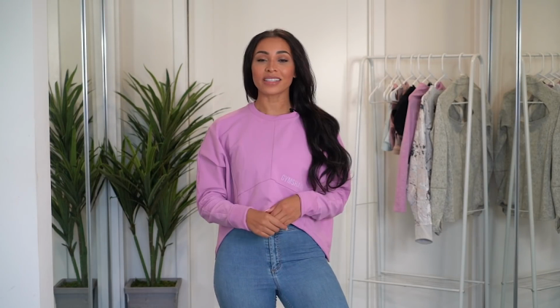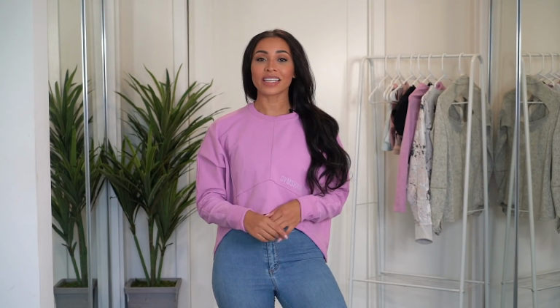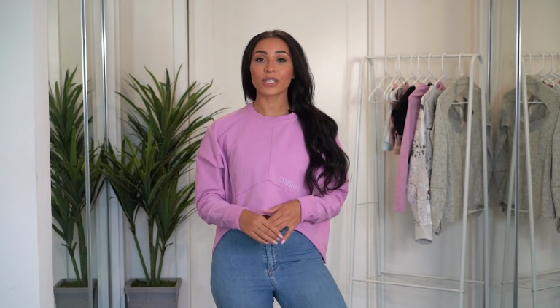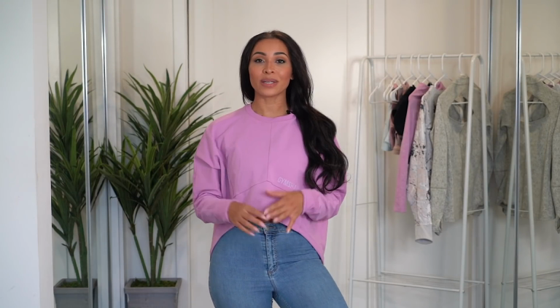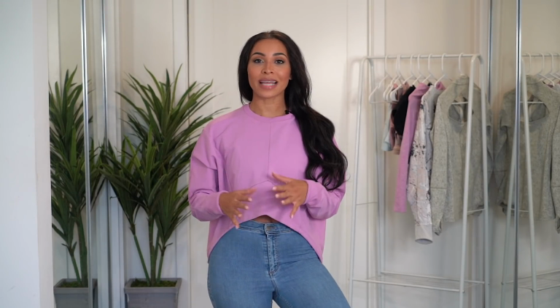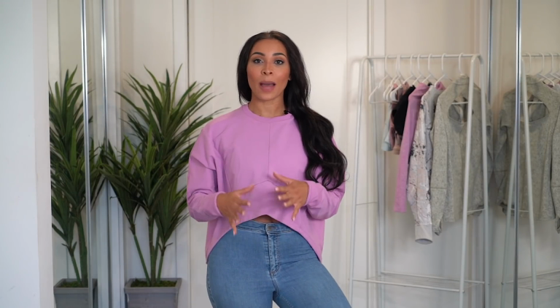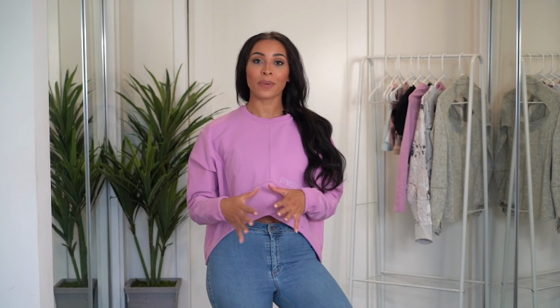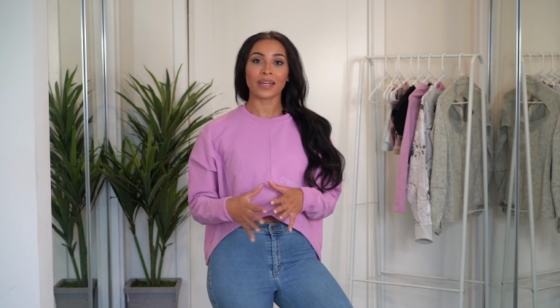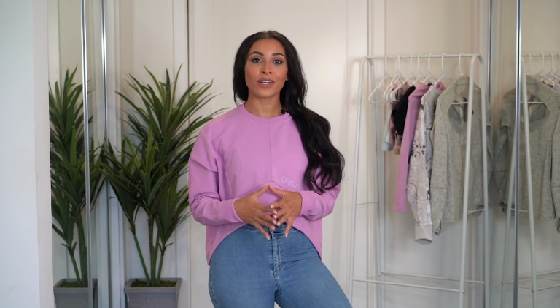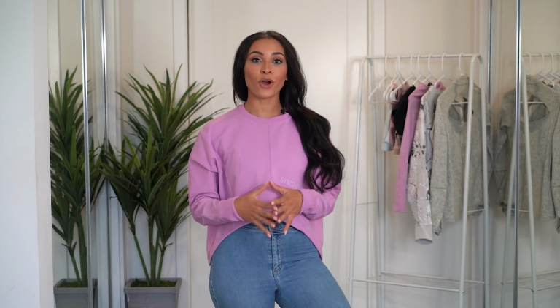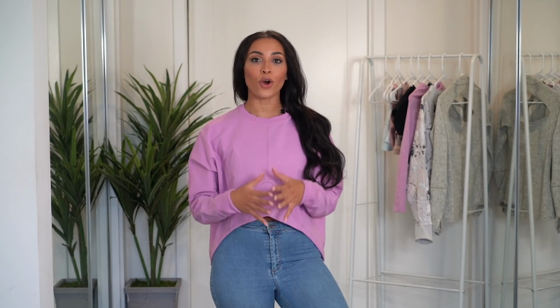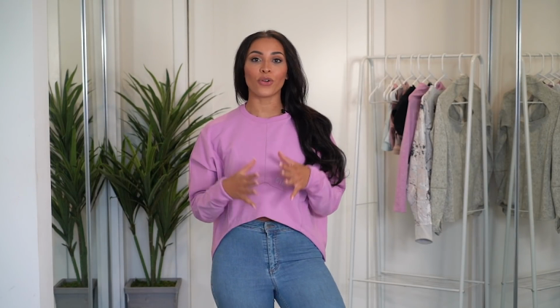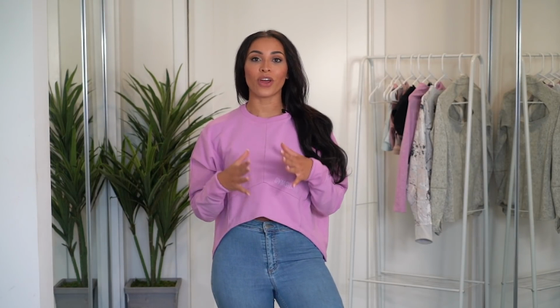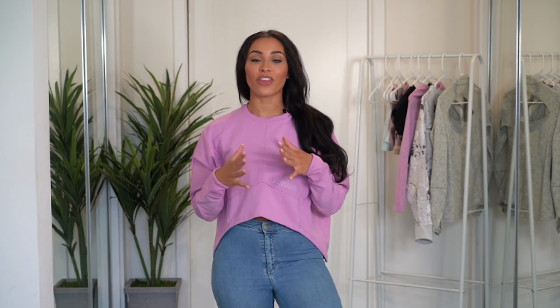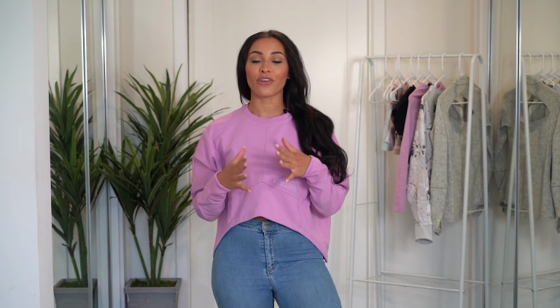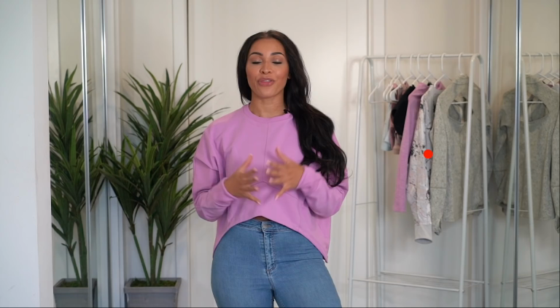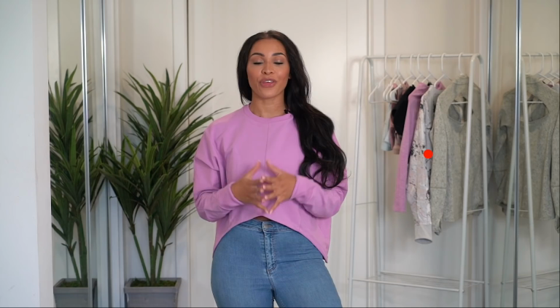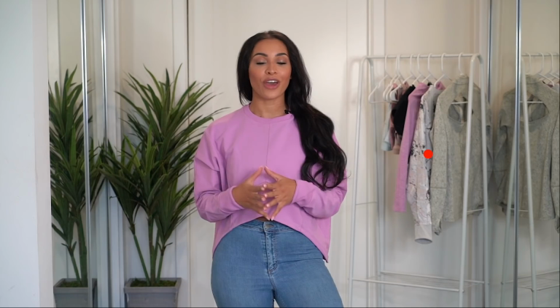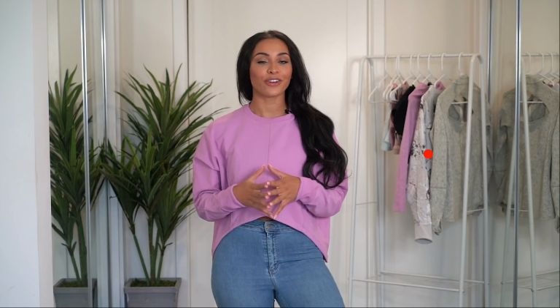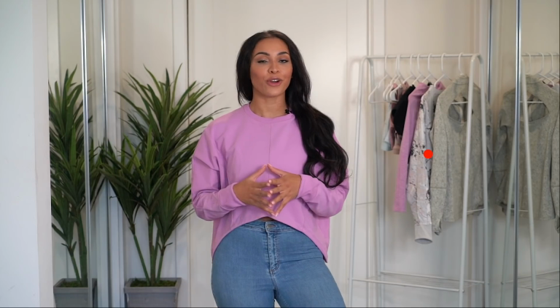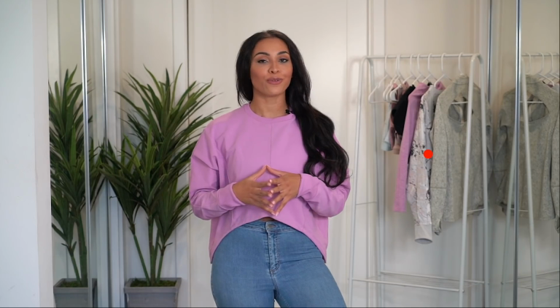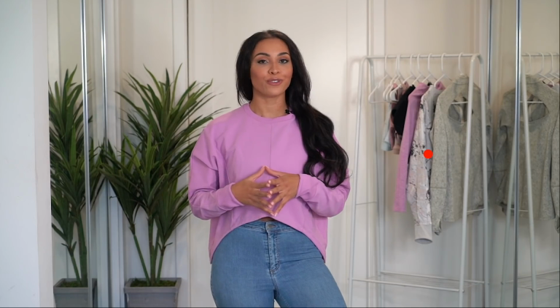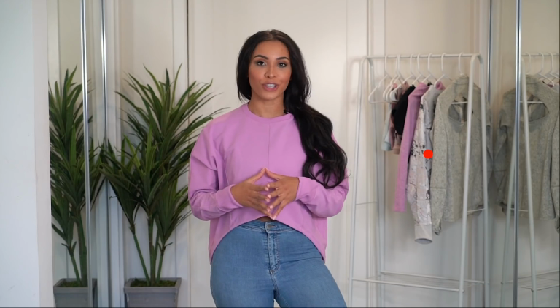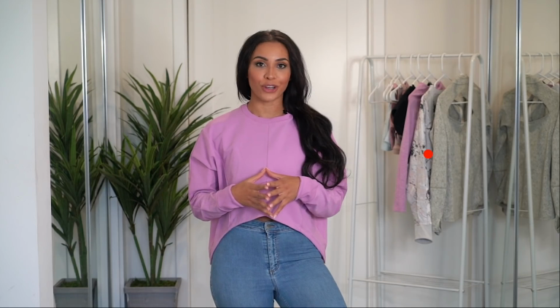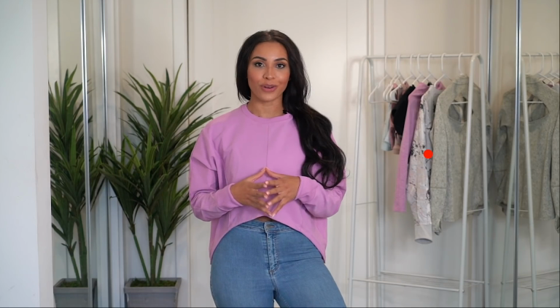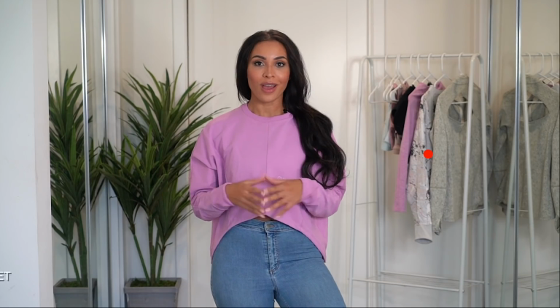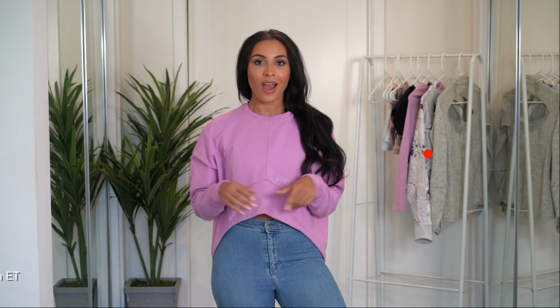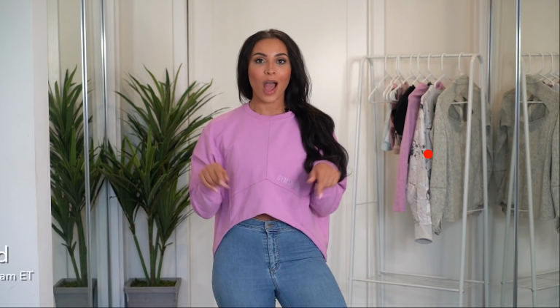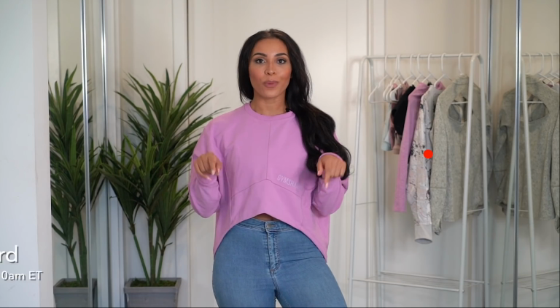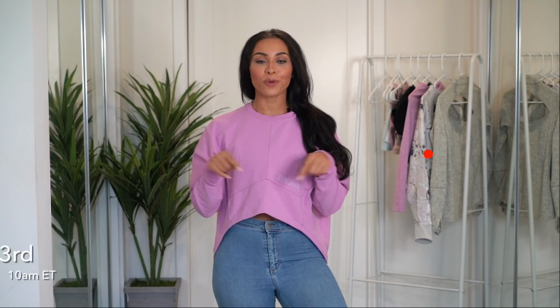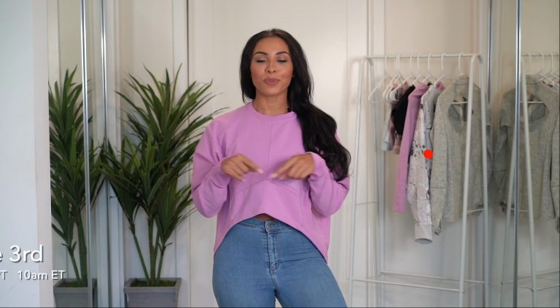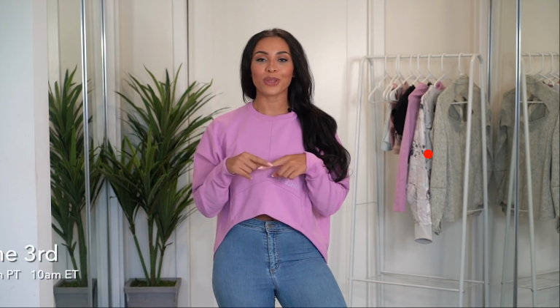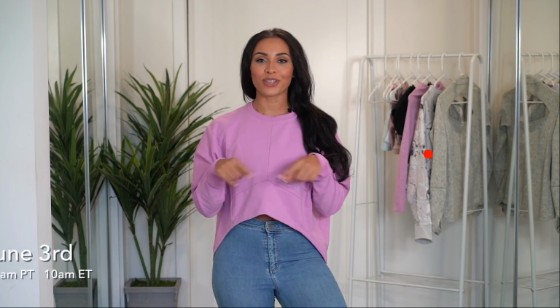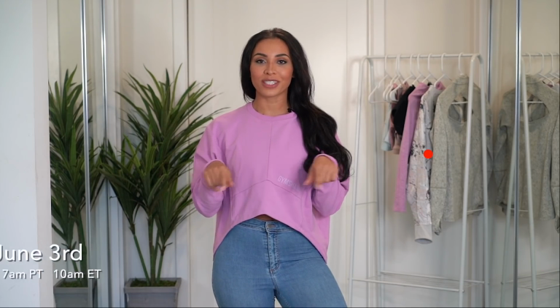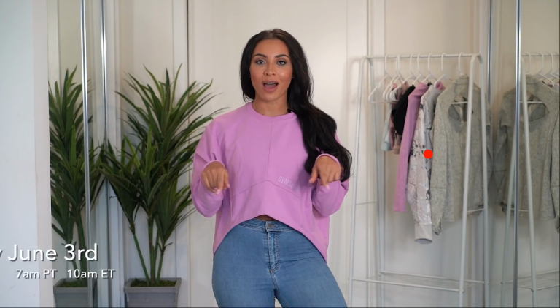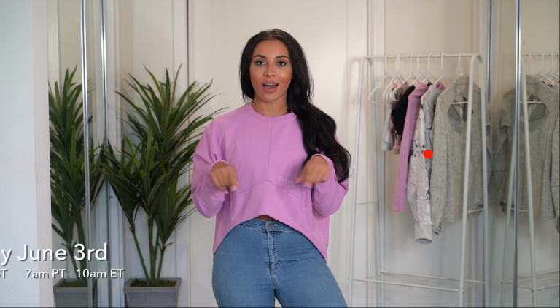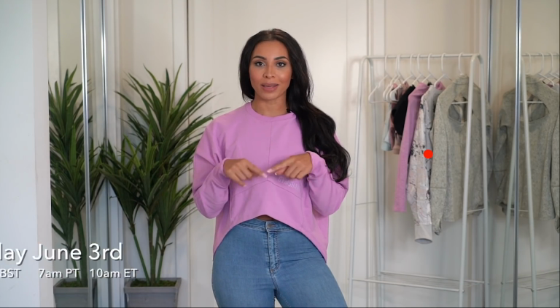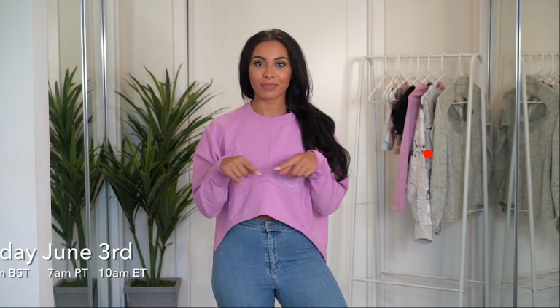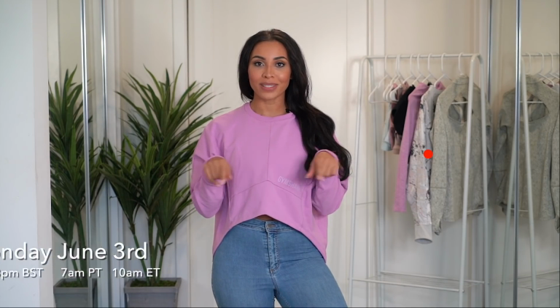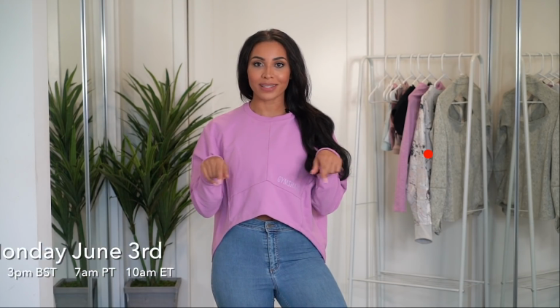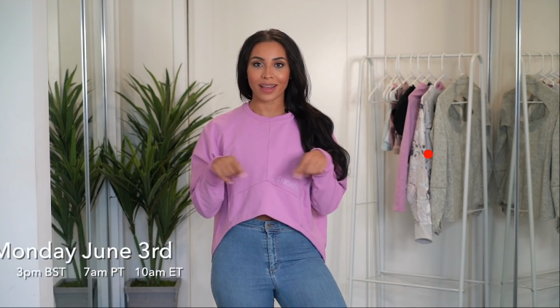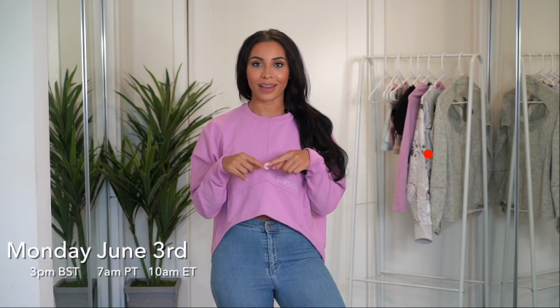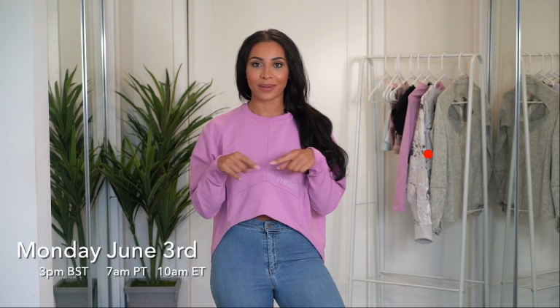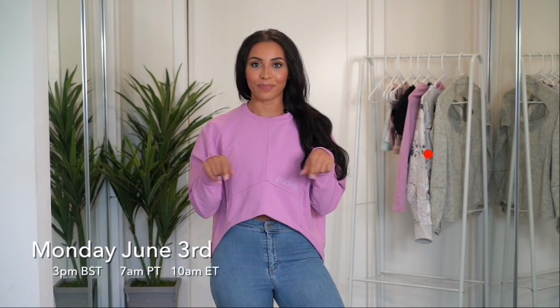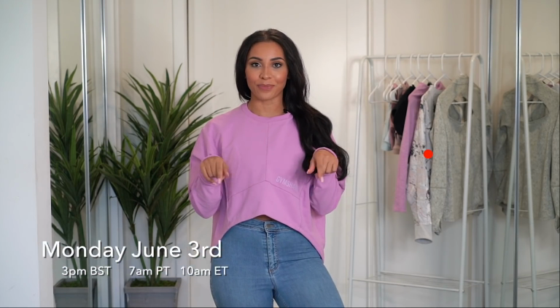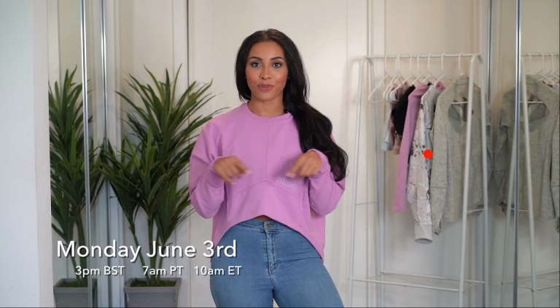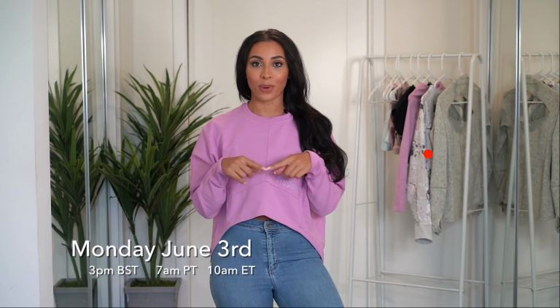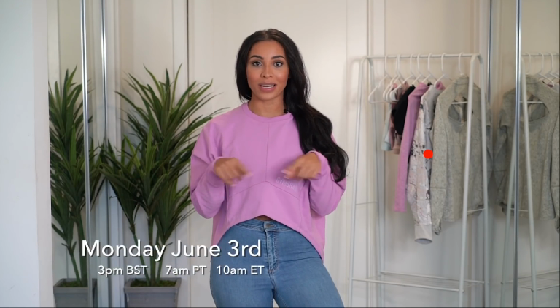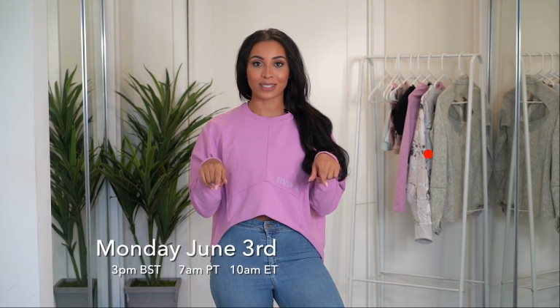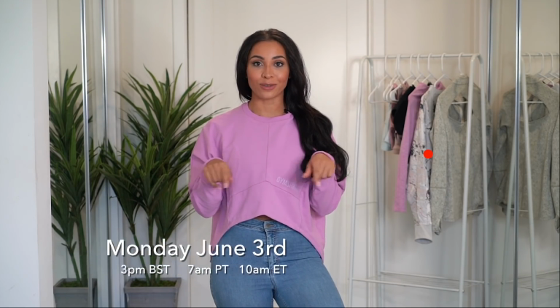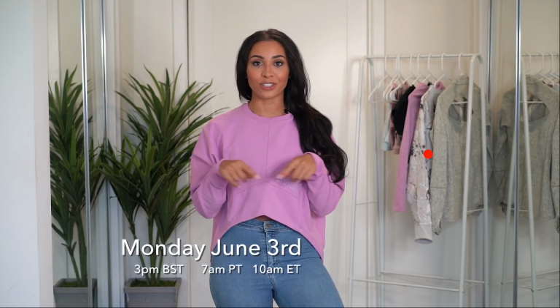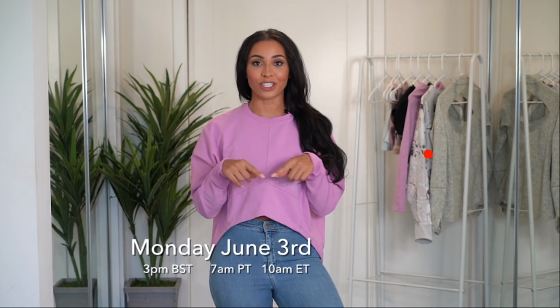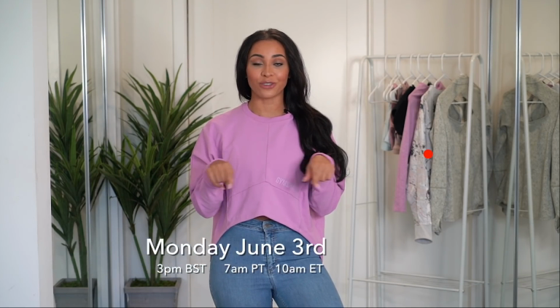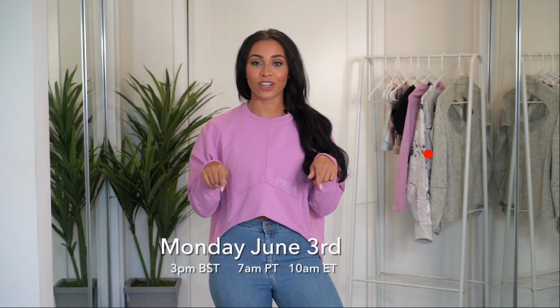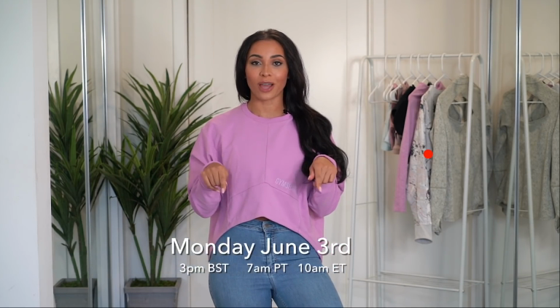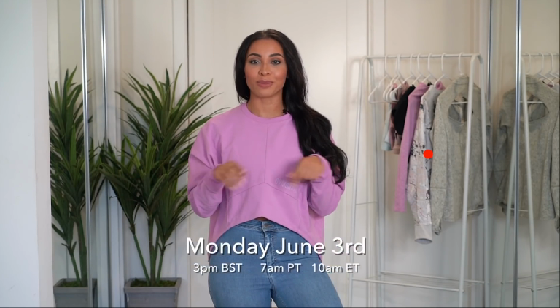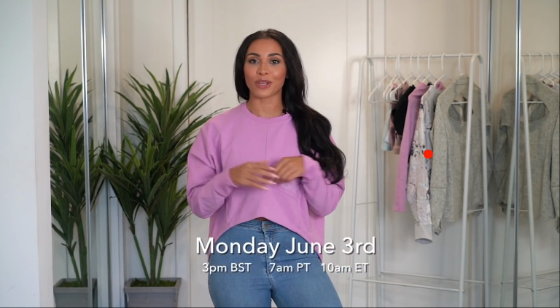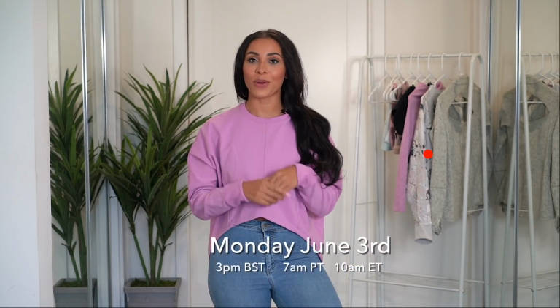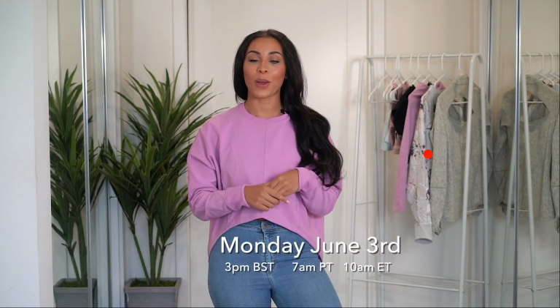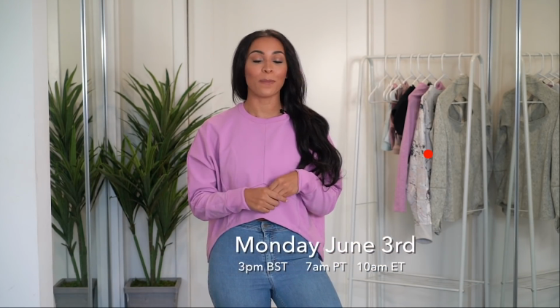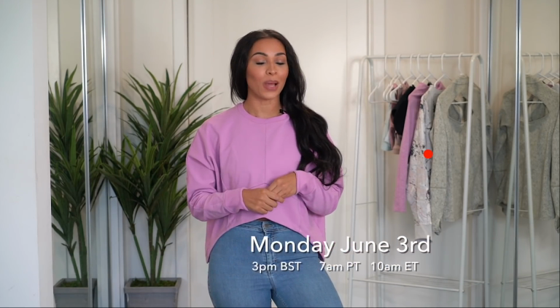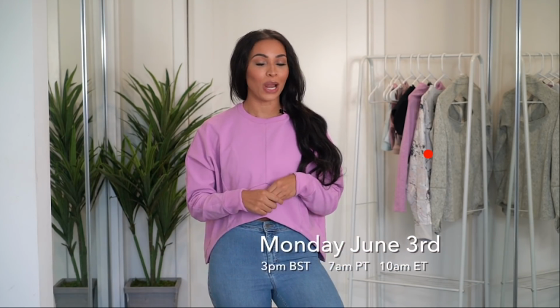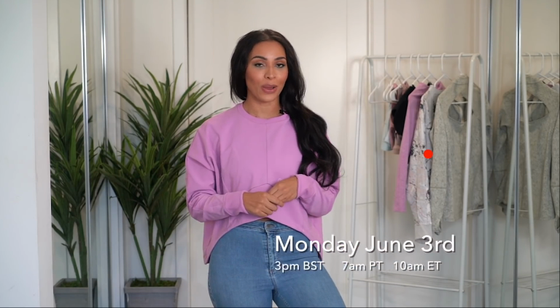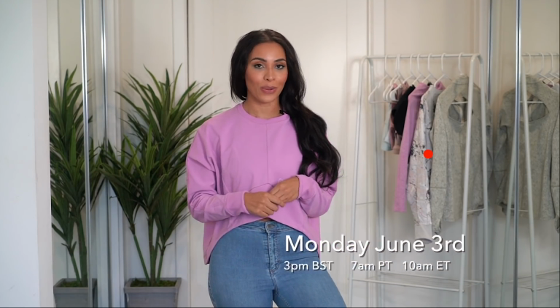The sale is happening on the 3rd of June. I will put the times for when it's launching in your time zone below.